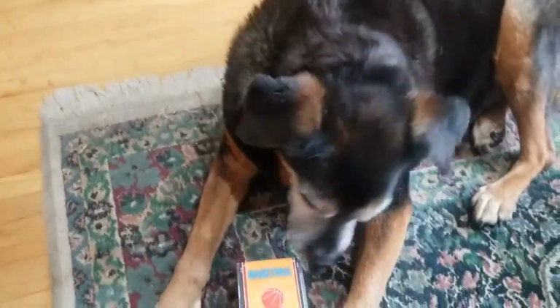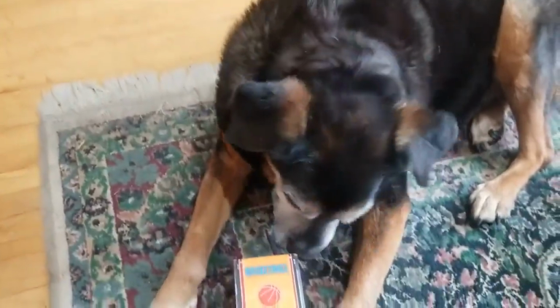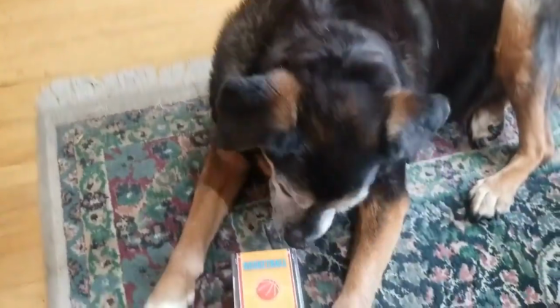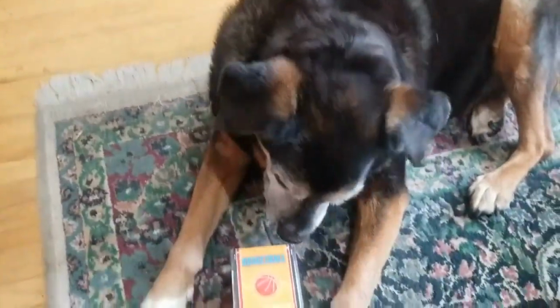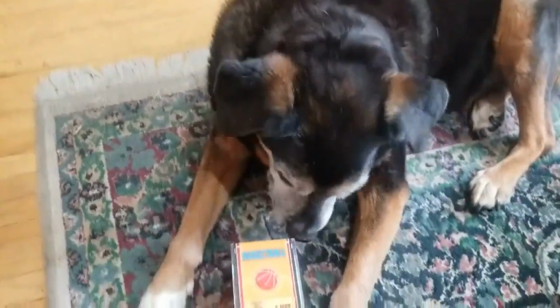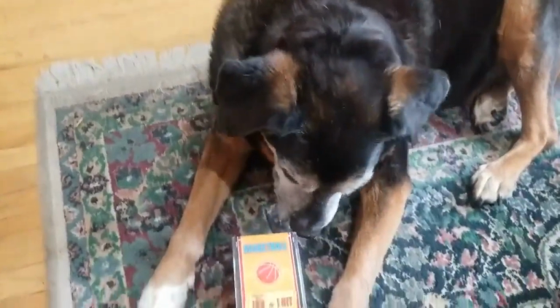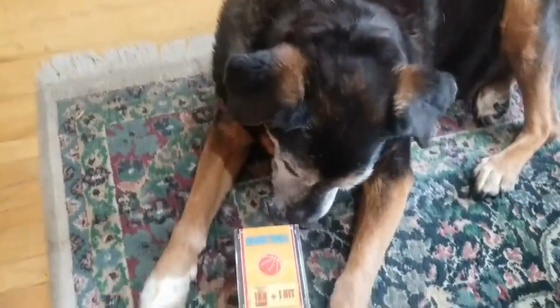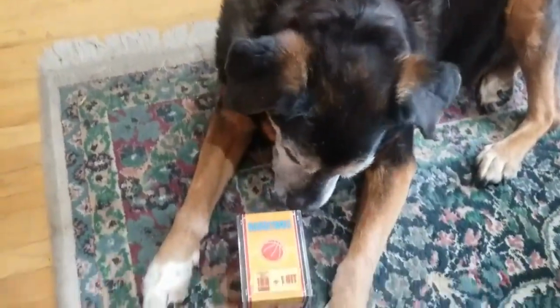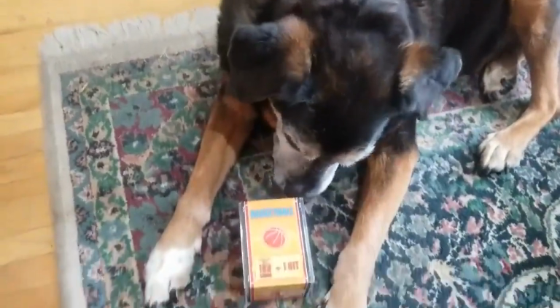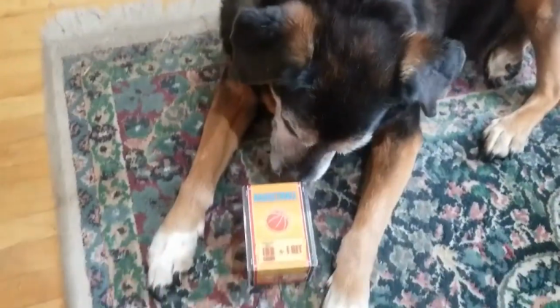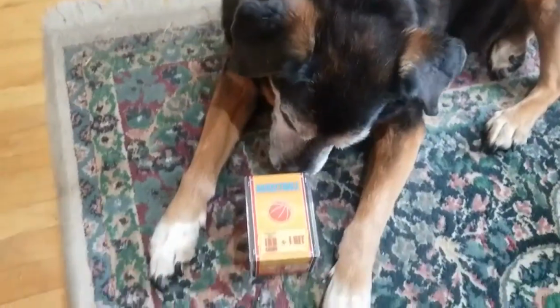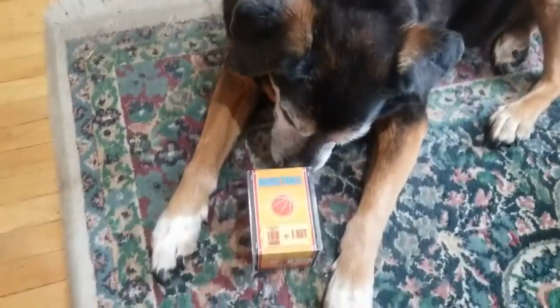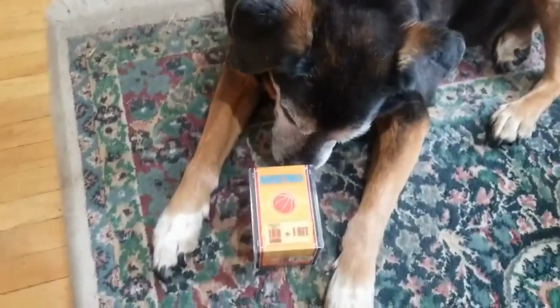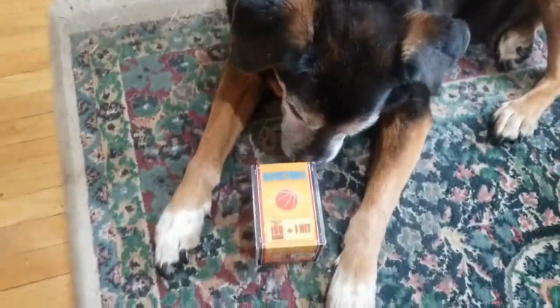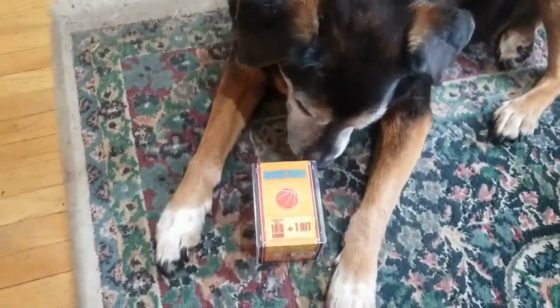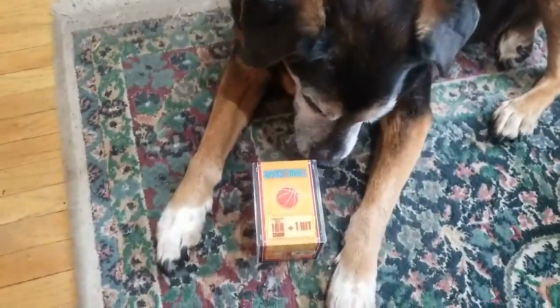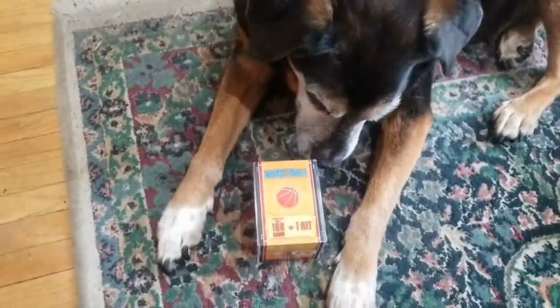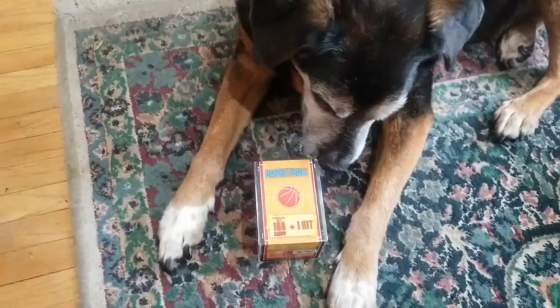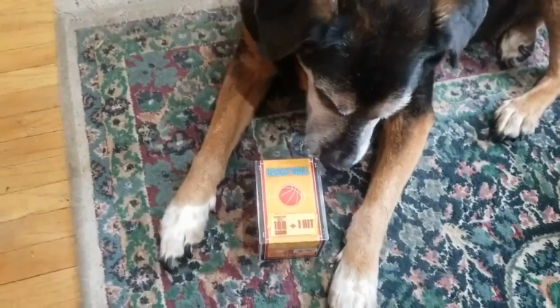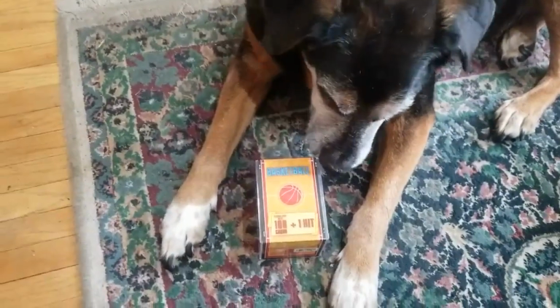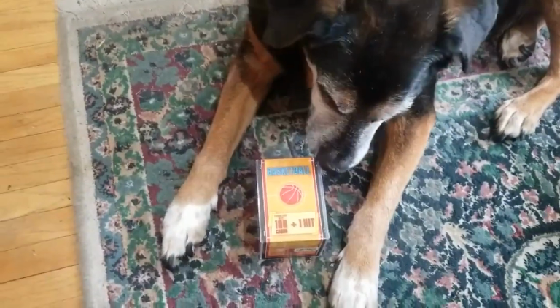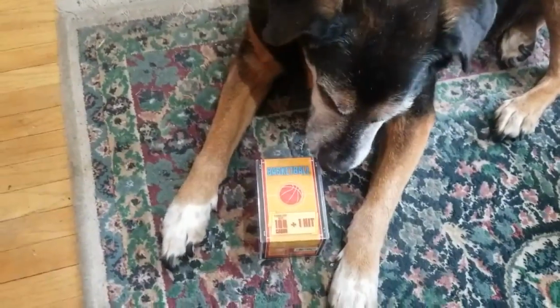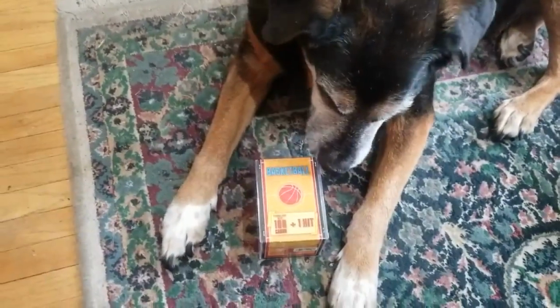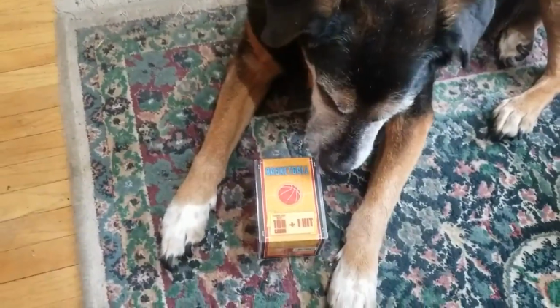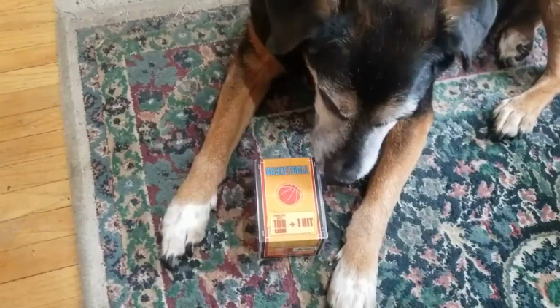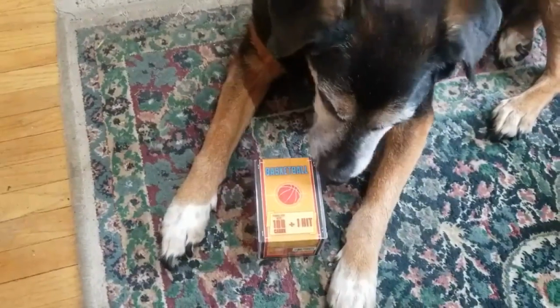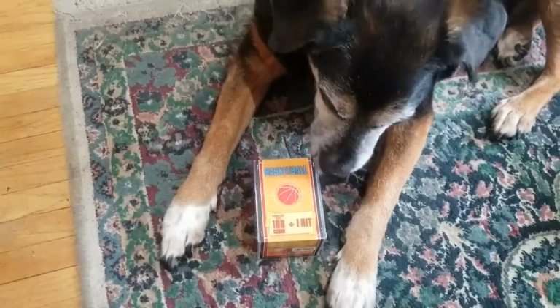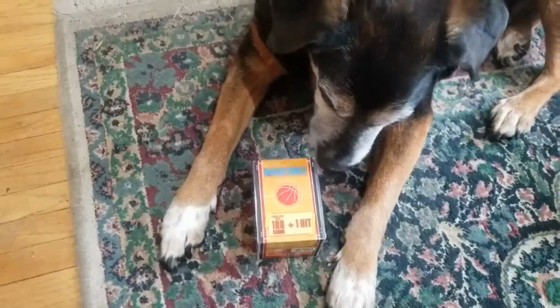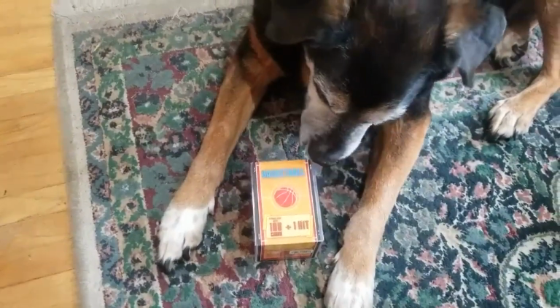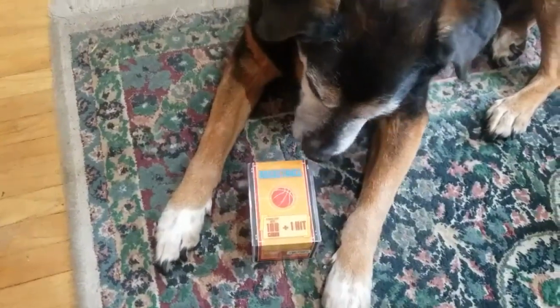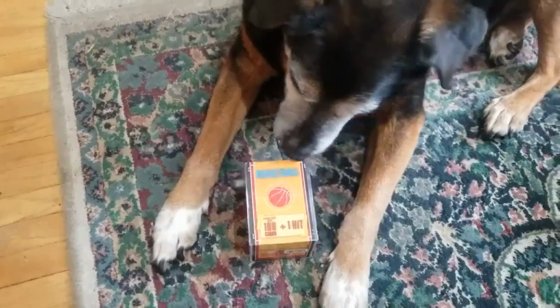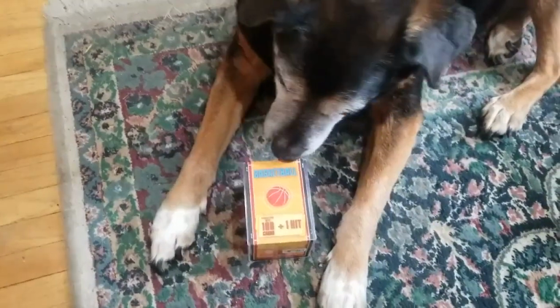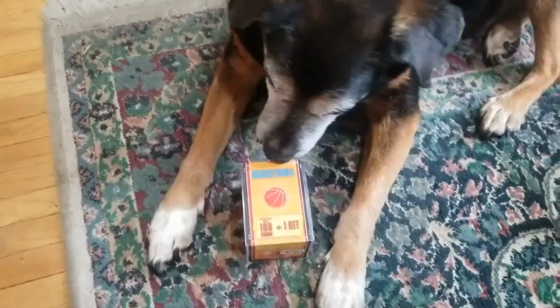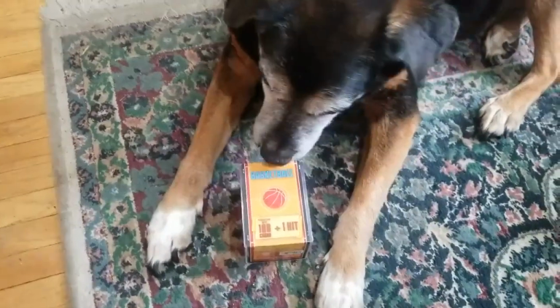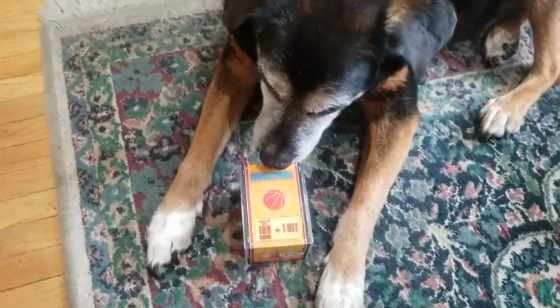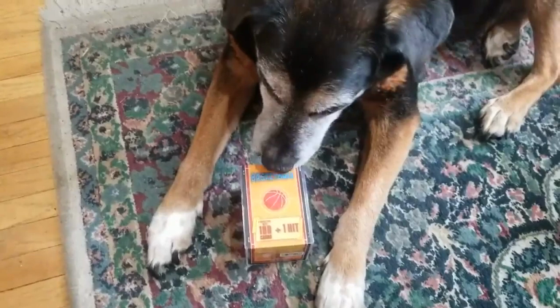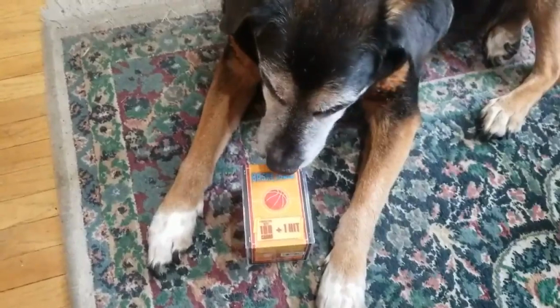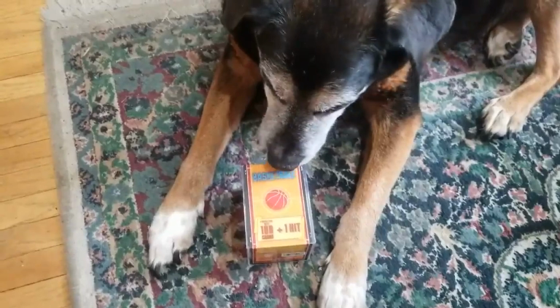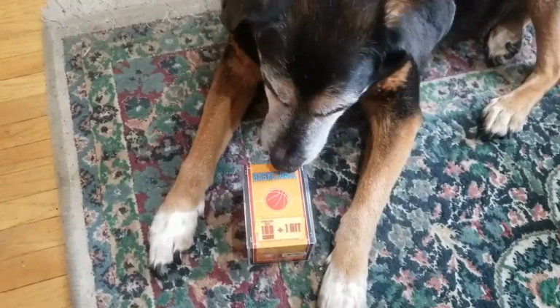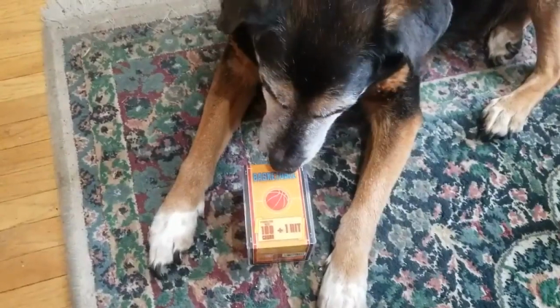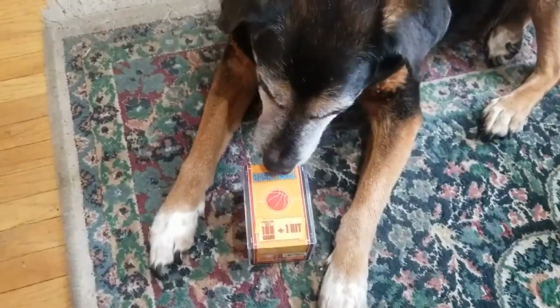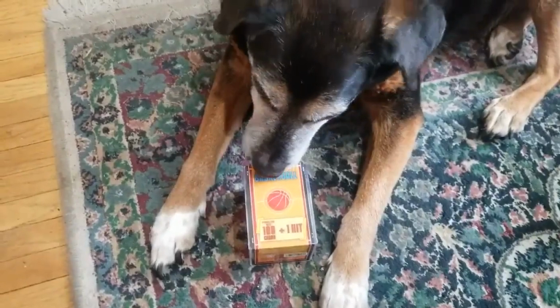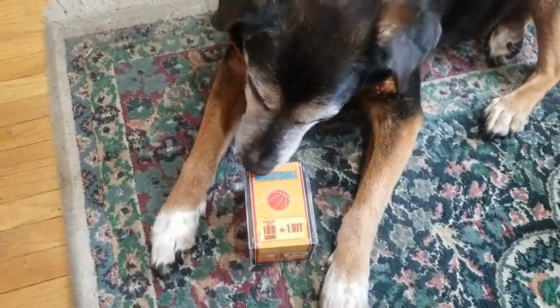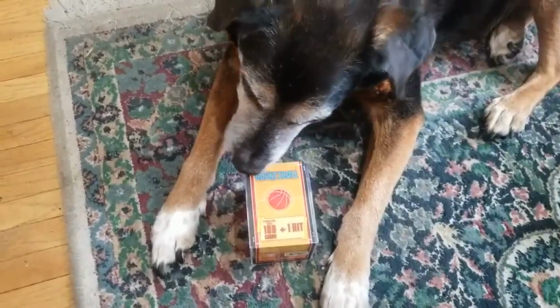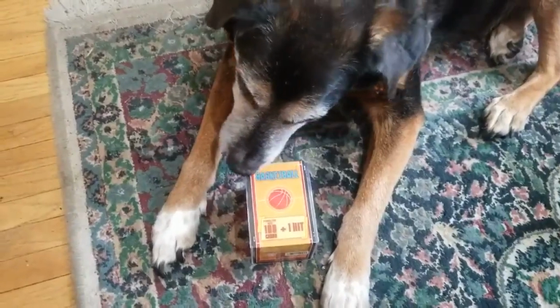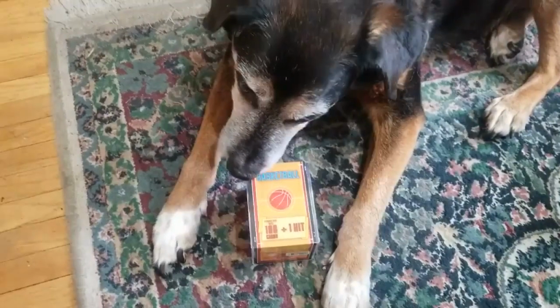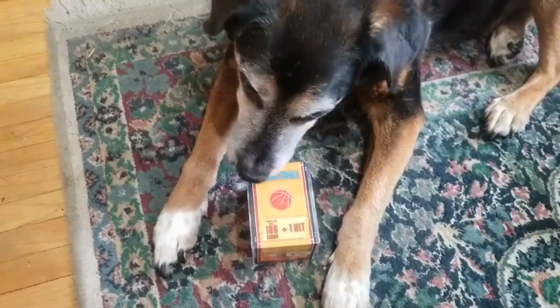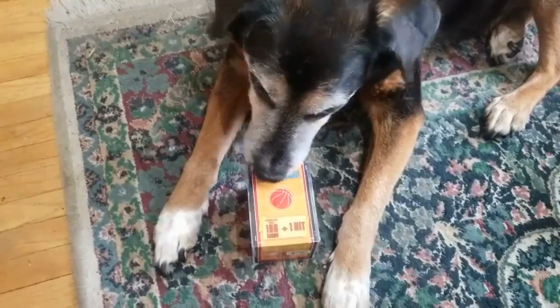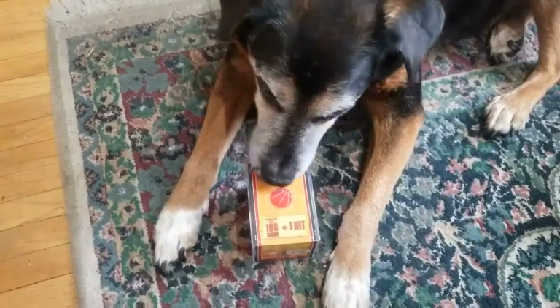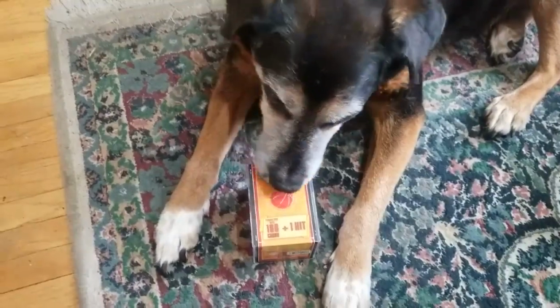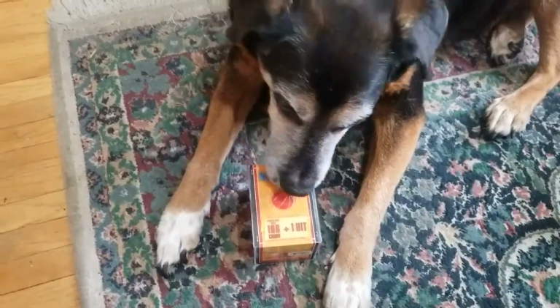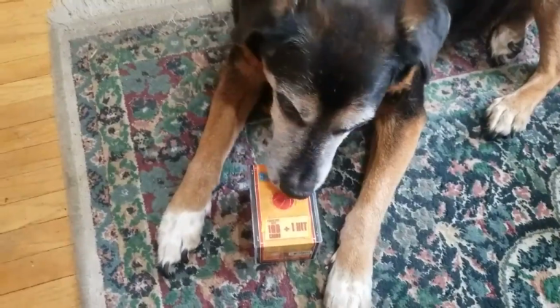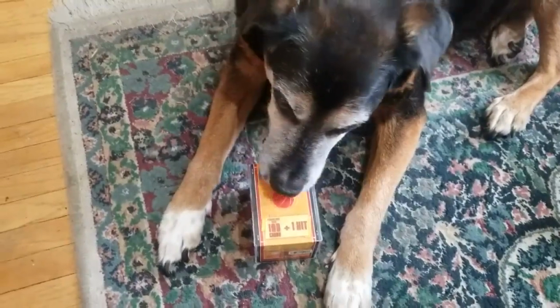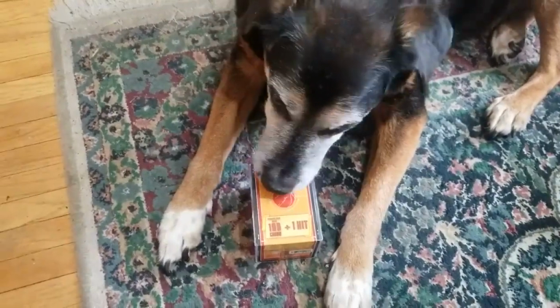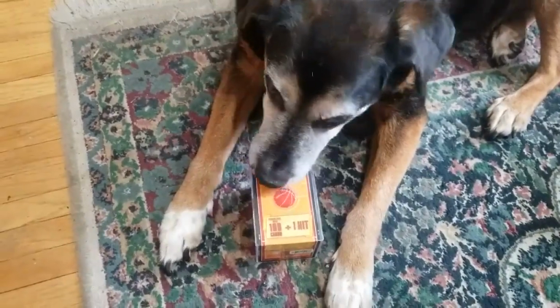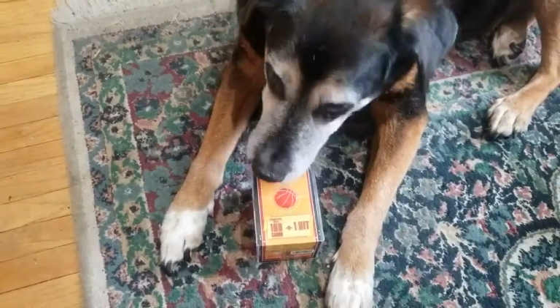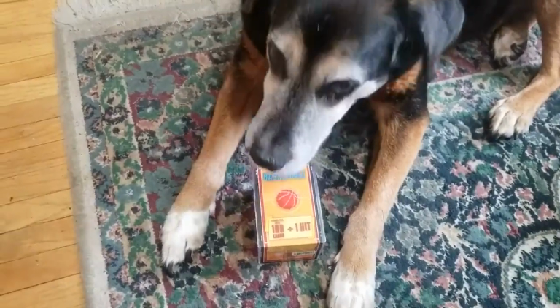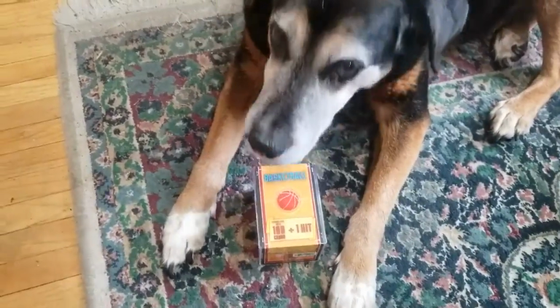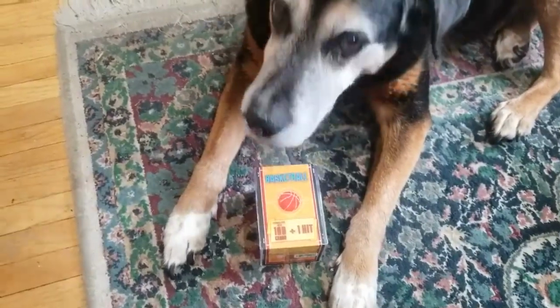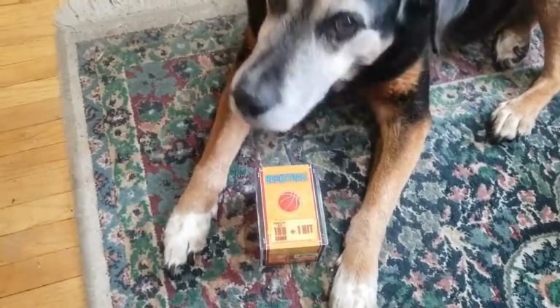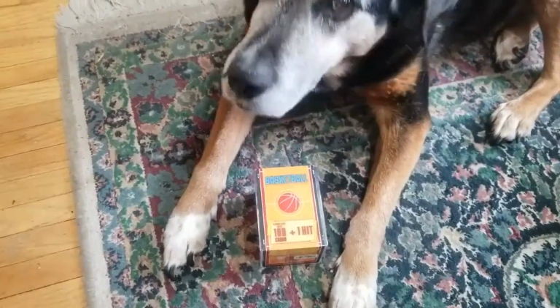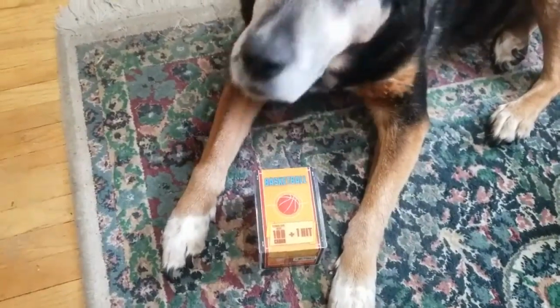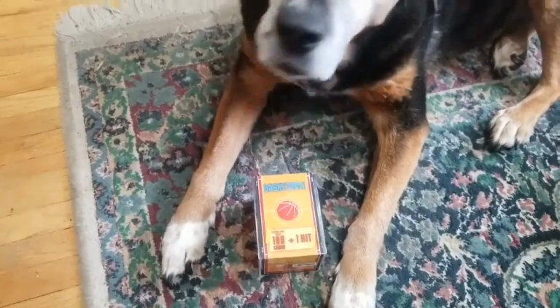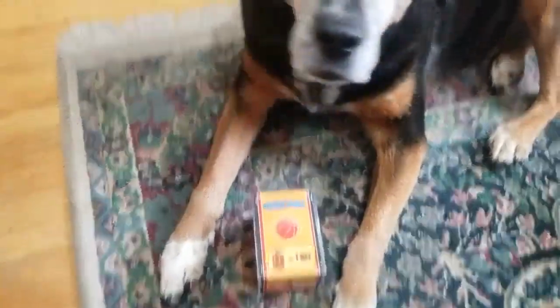Basketball mystery cube. Will it be Leroy approved? We will find out. Don't eat it, please.